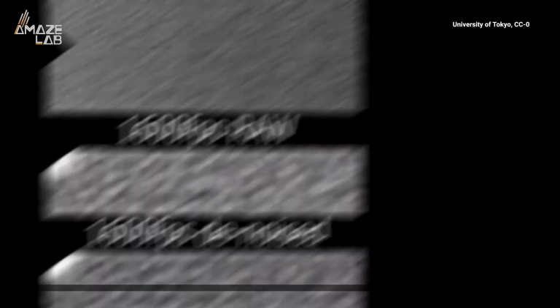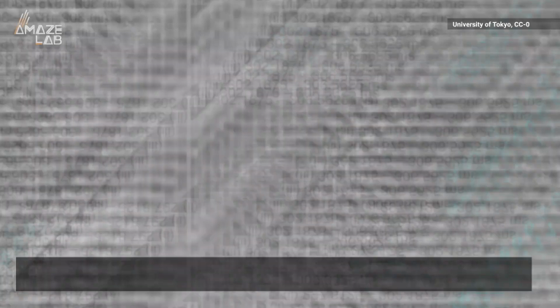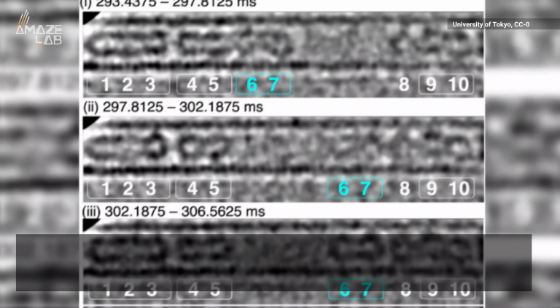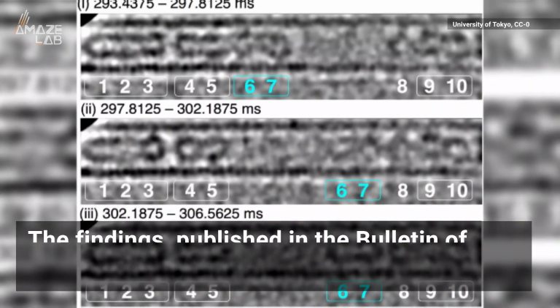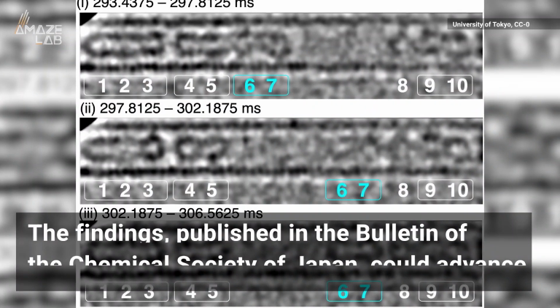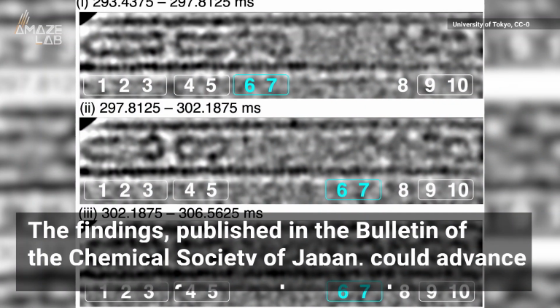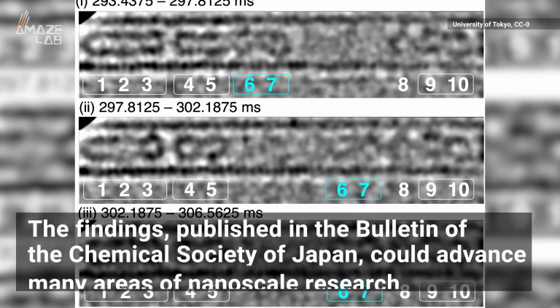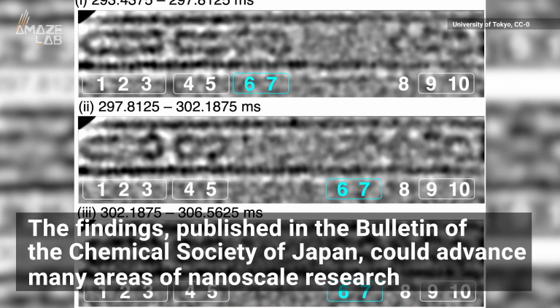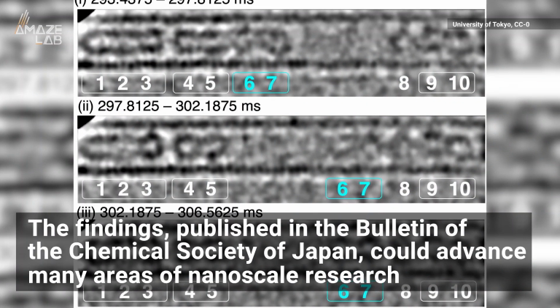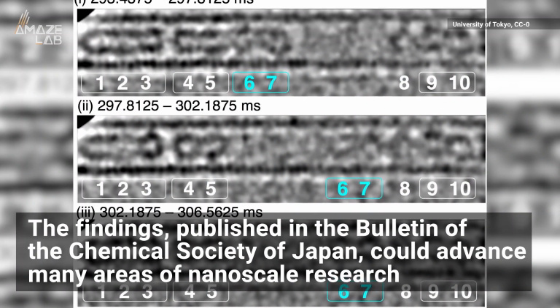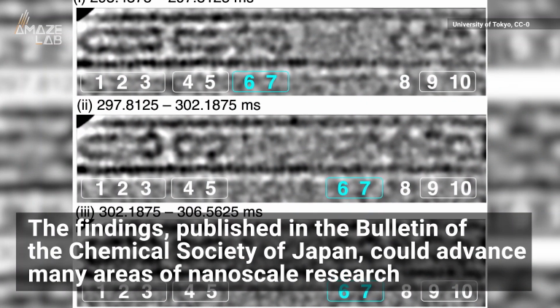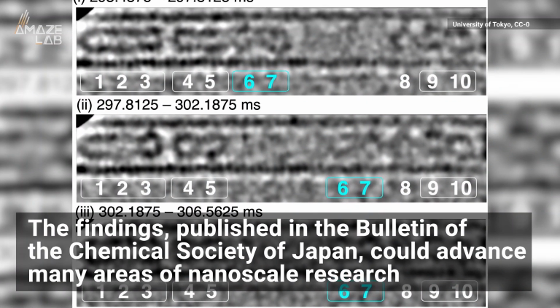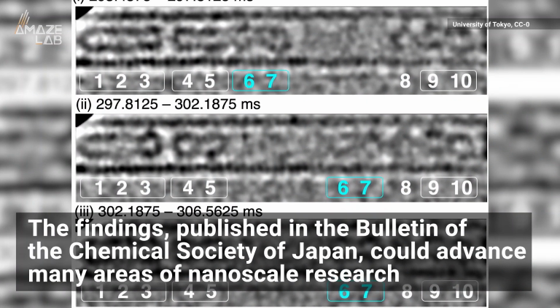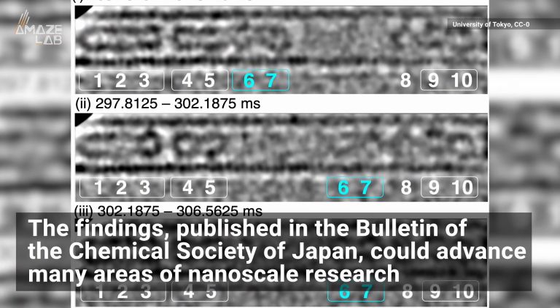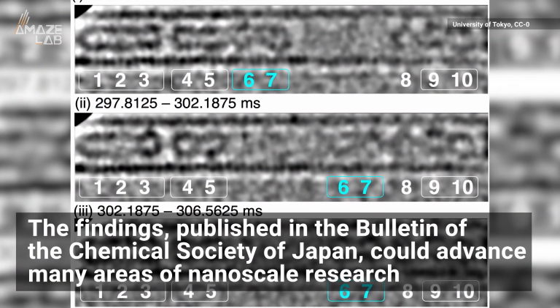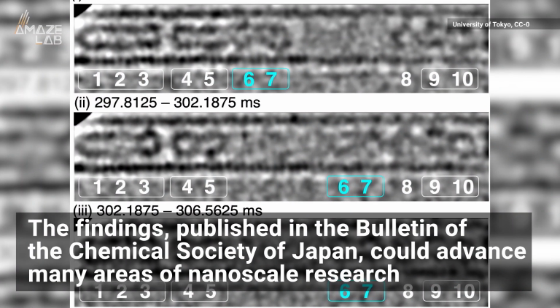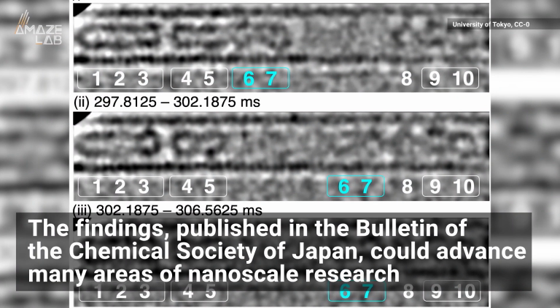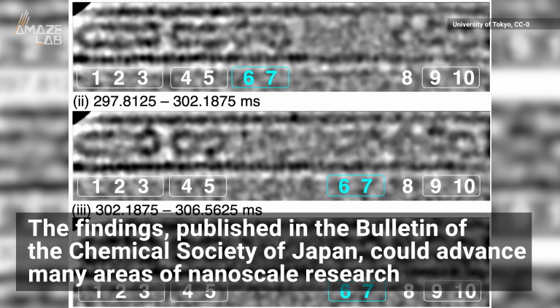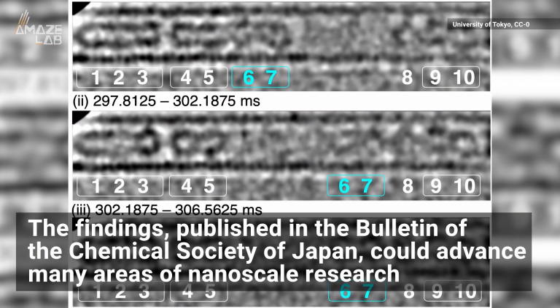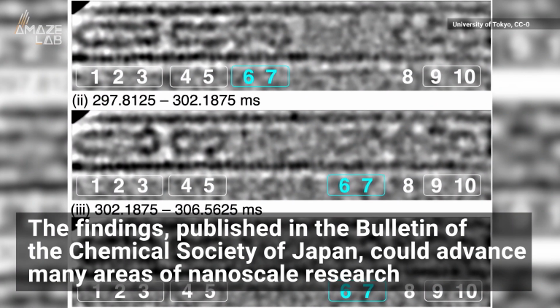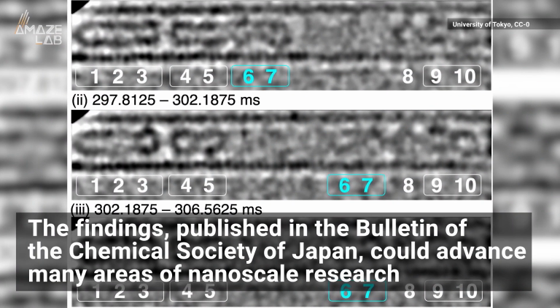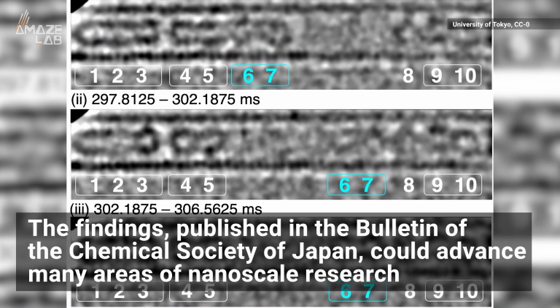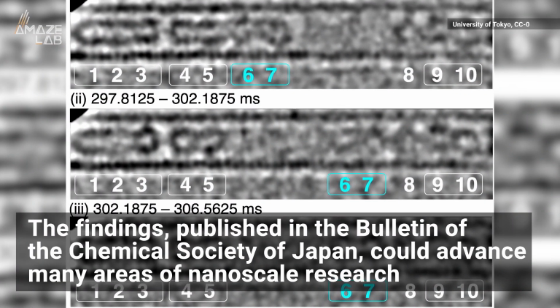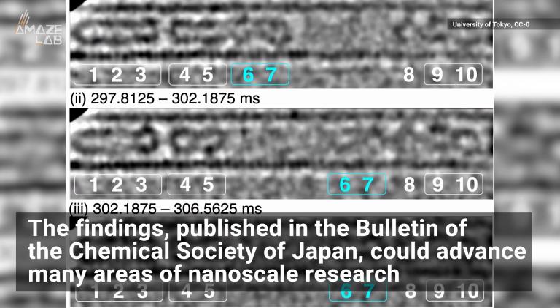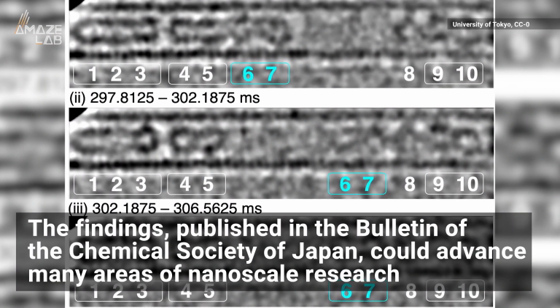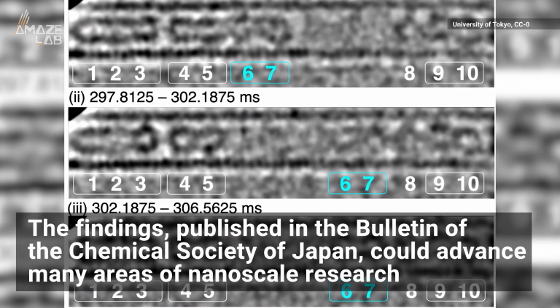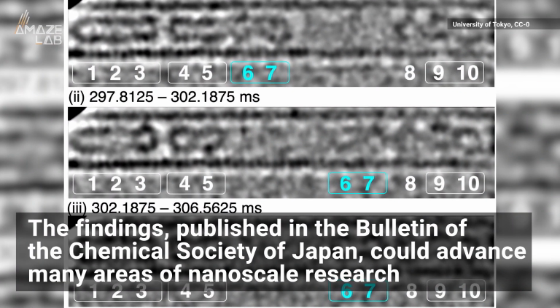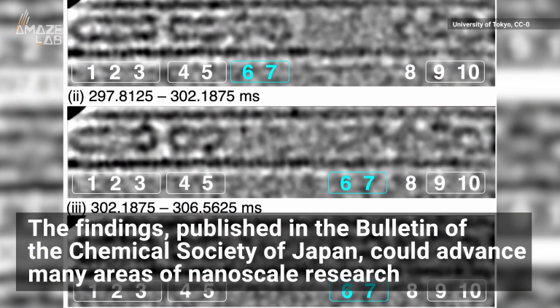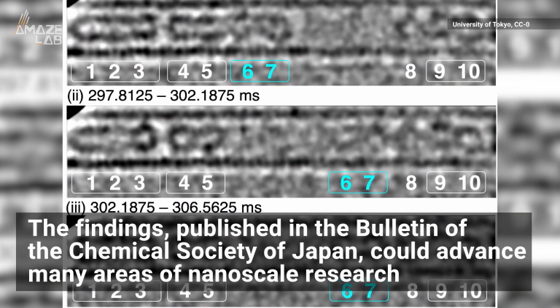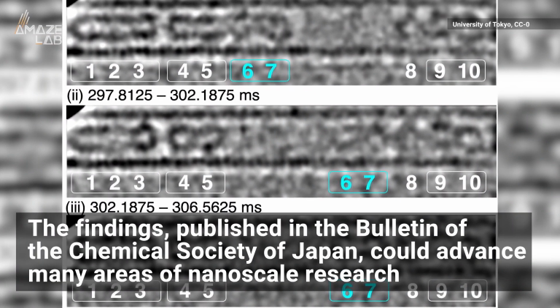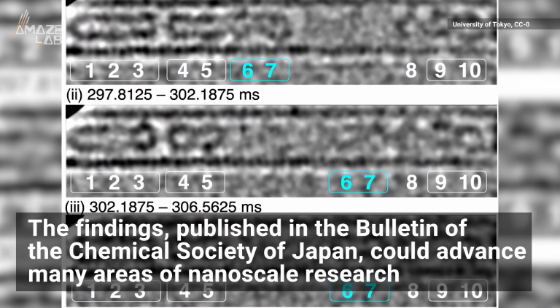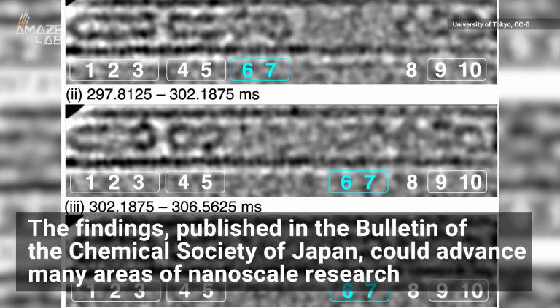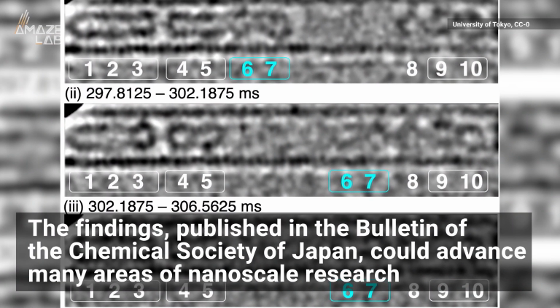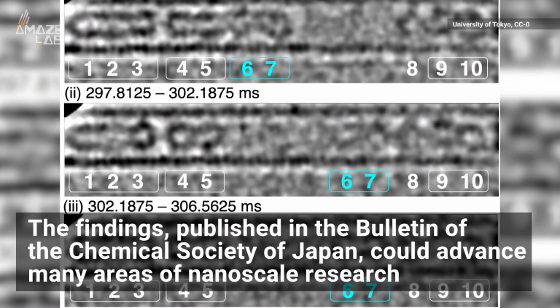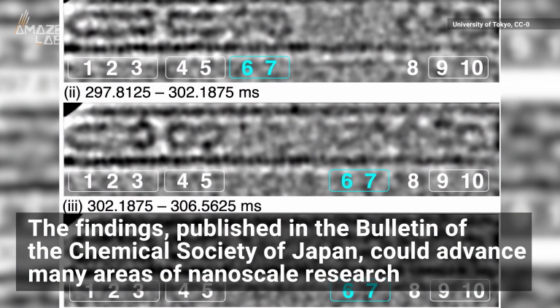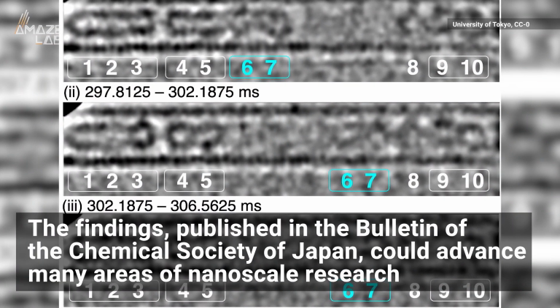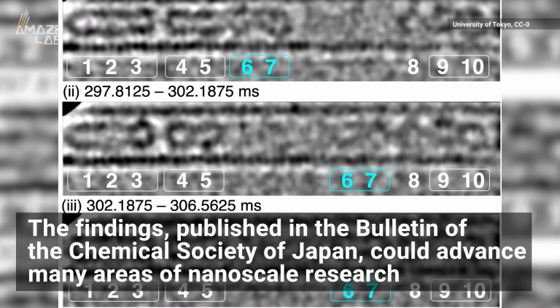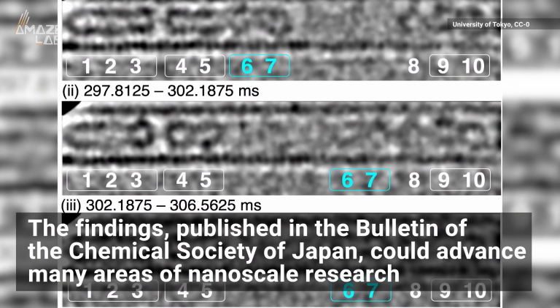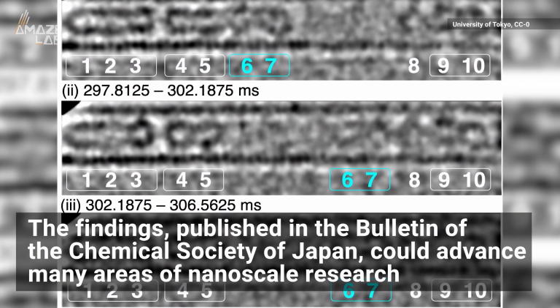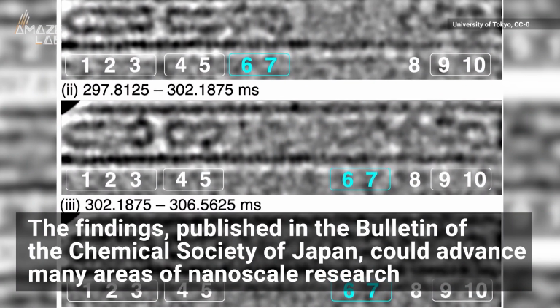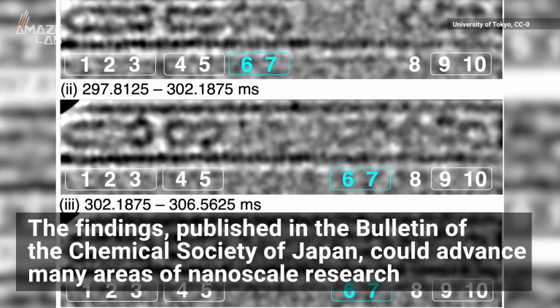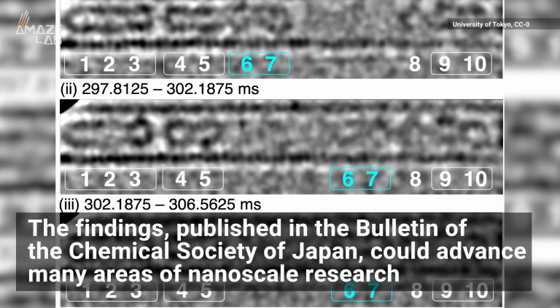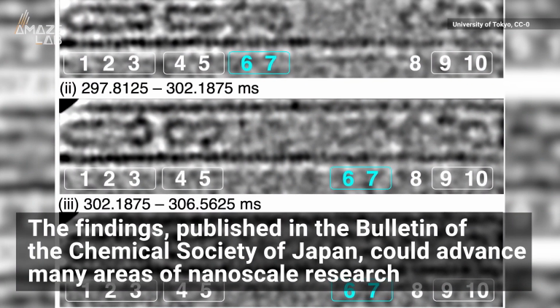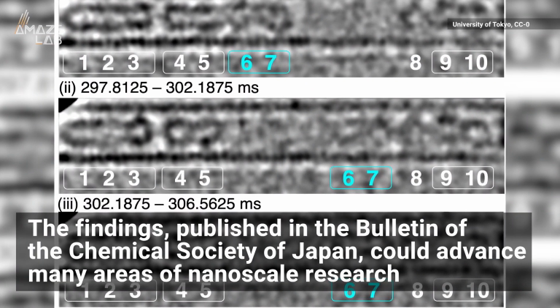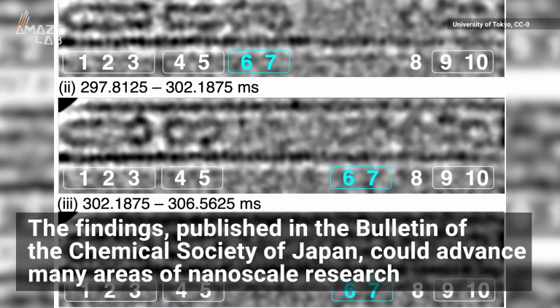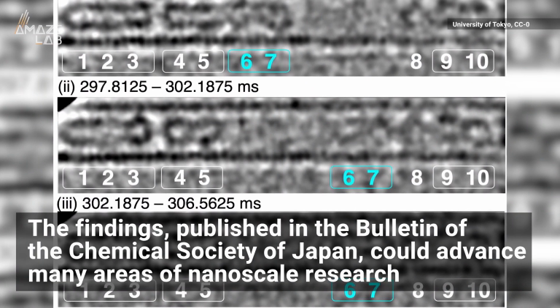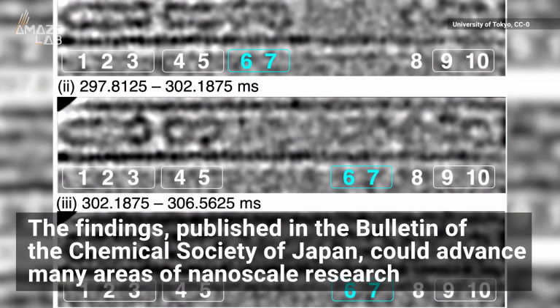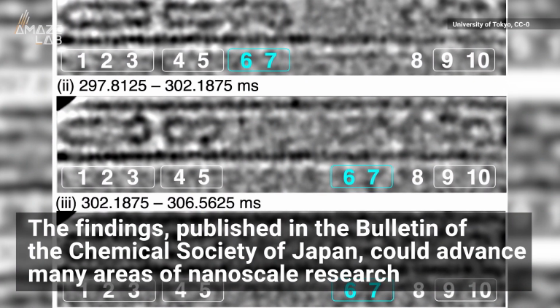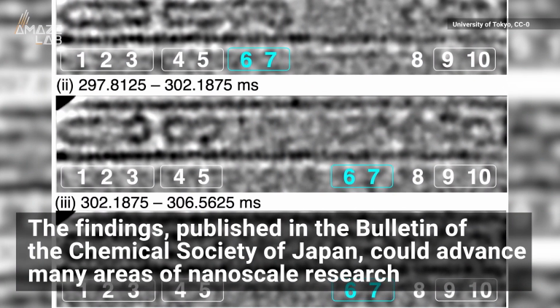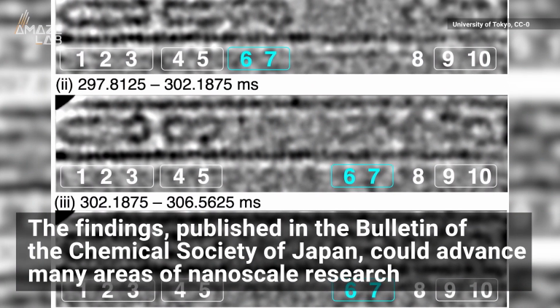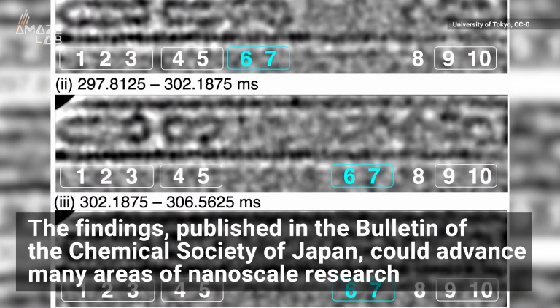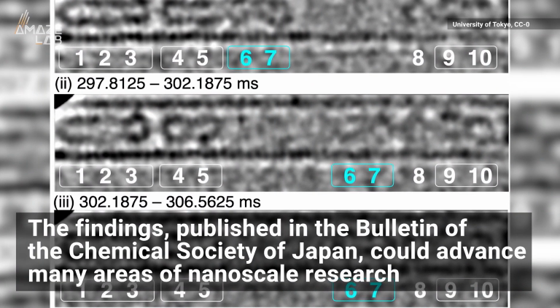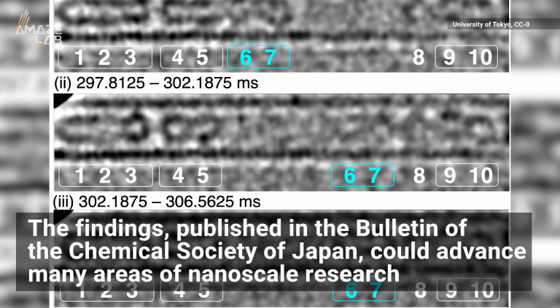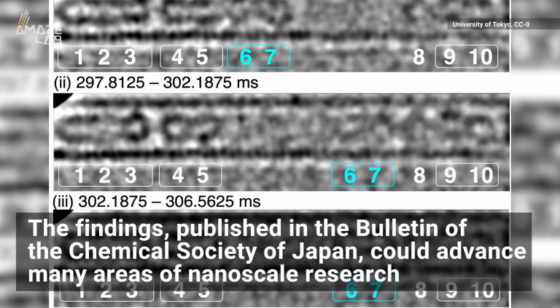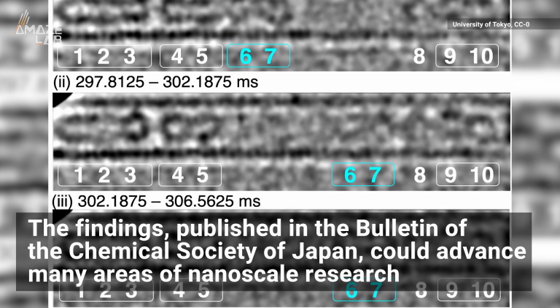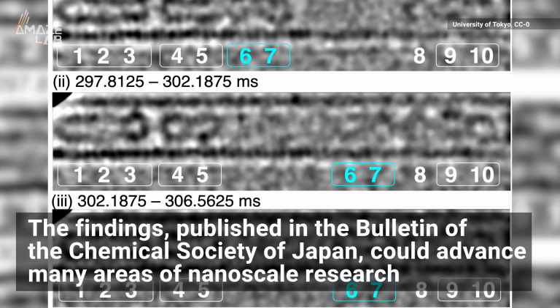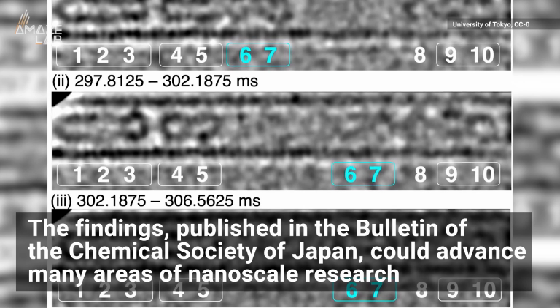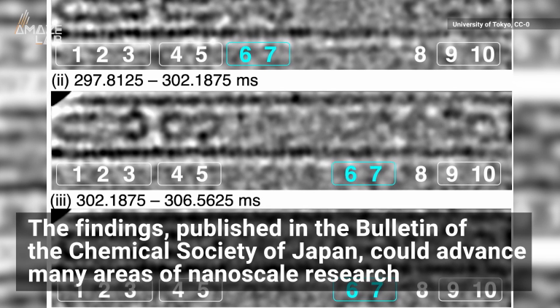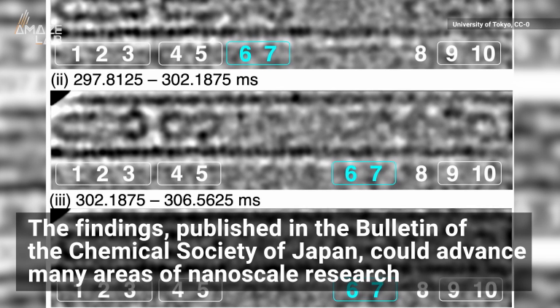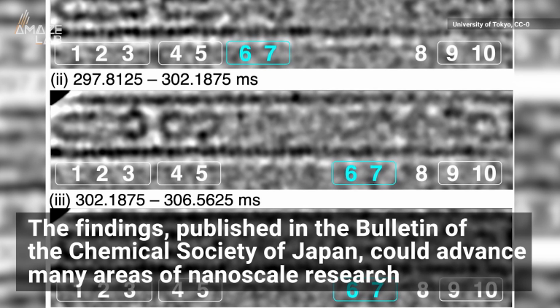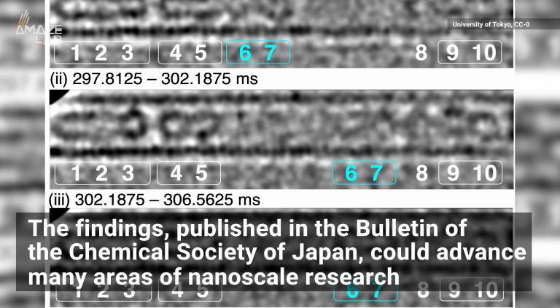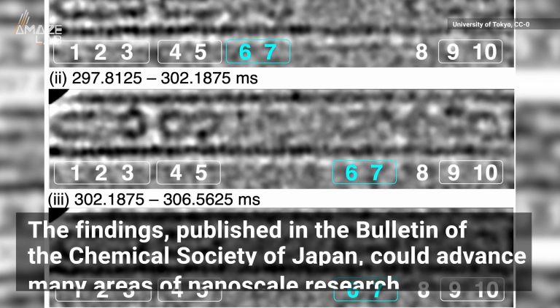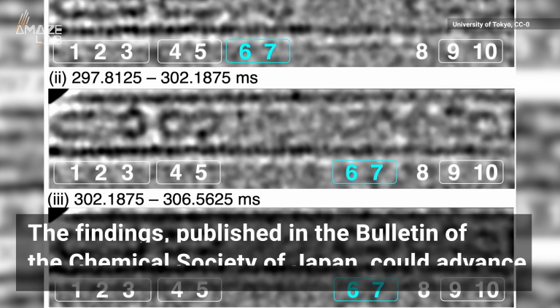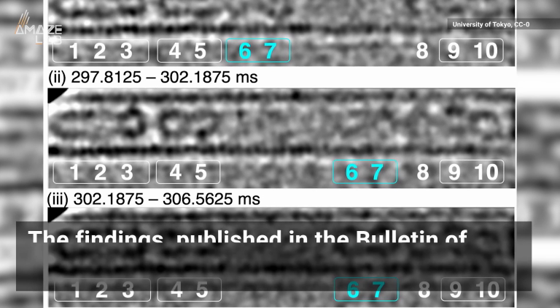The findings, published in the Bulletin of the Chemical Society of Japan, could advance many areas of nanoscale research.